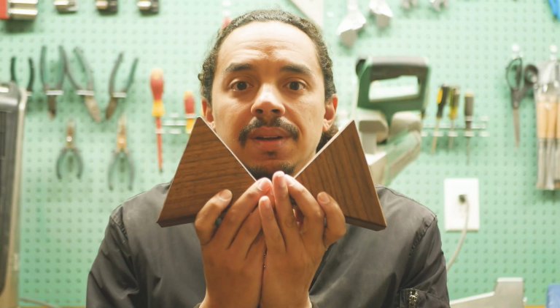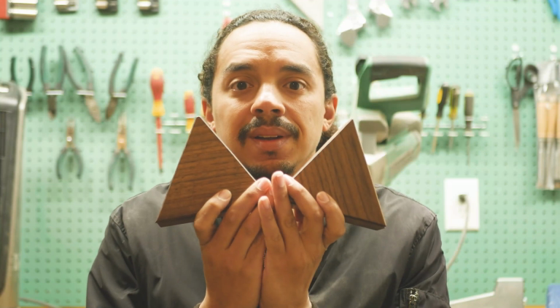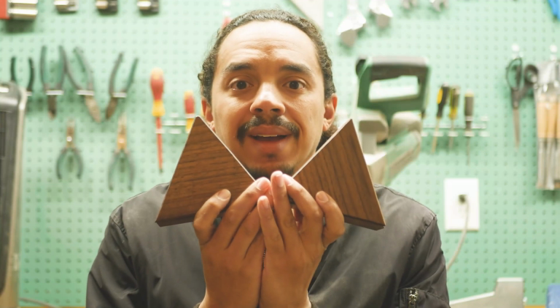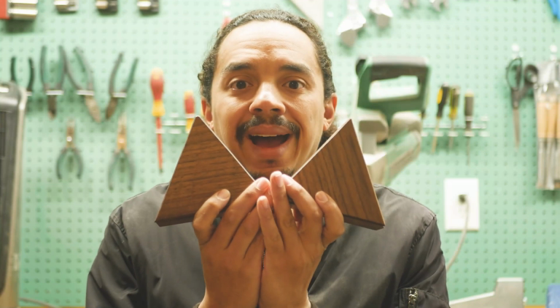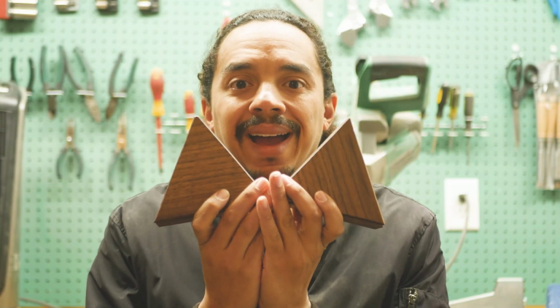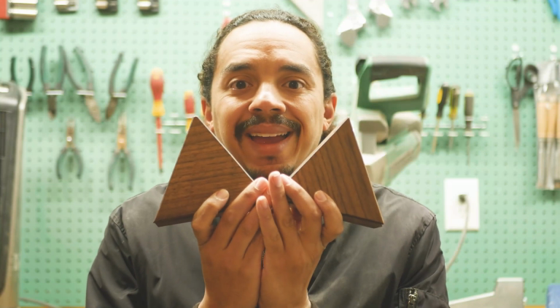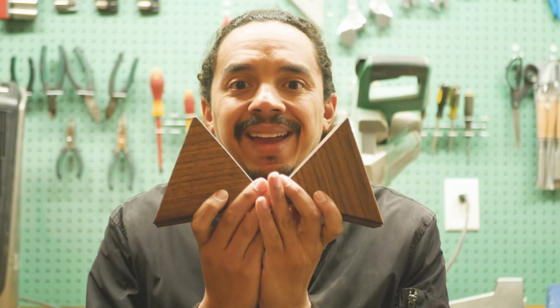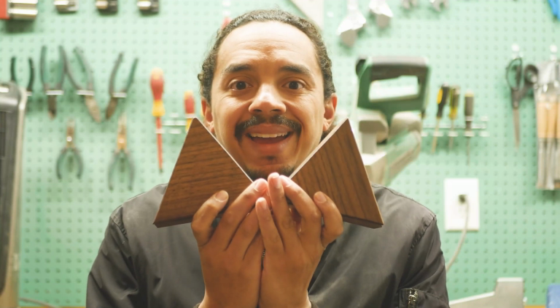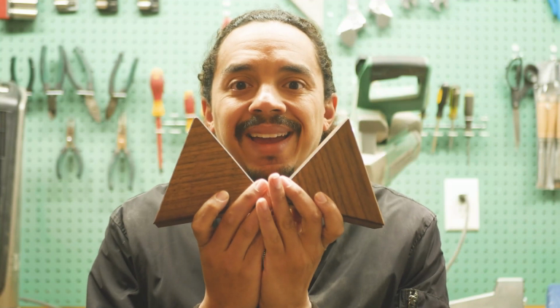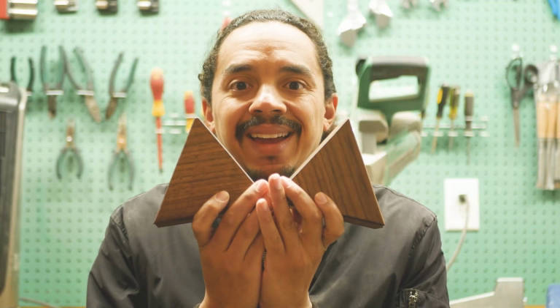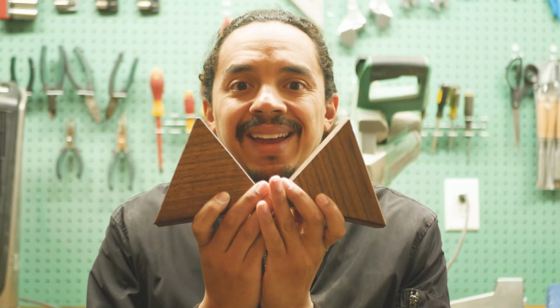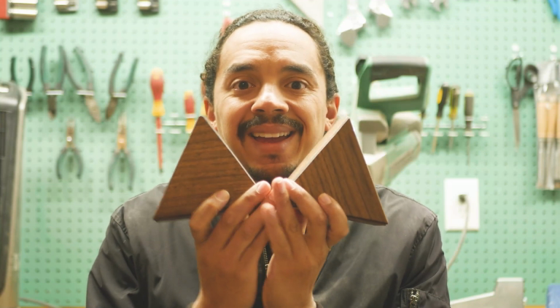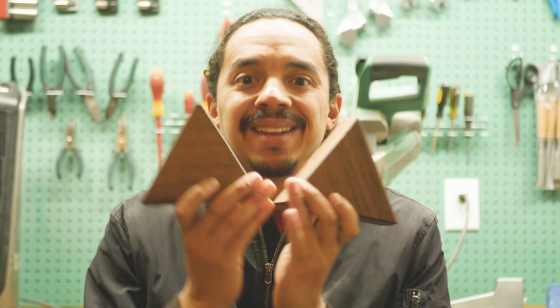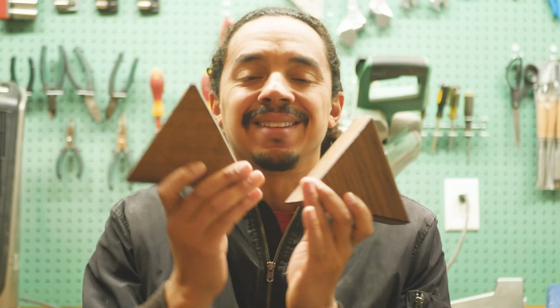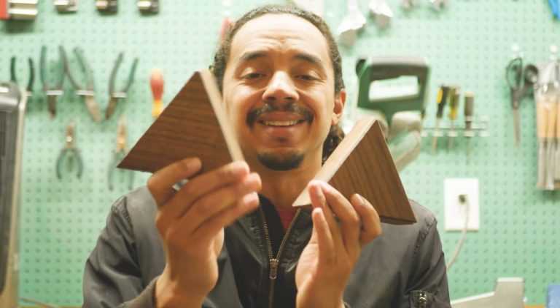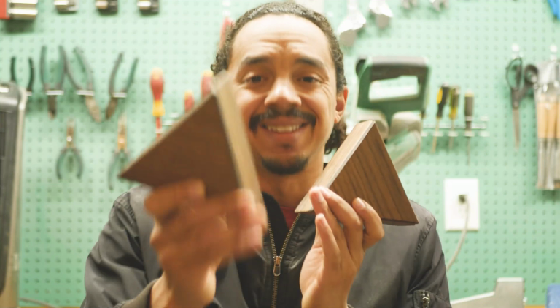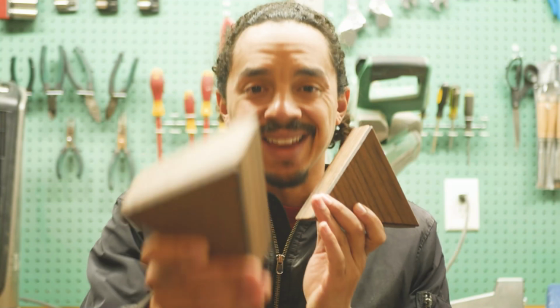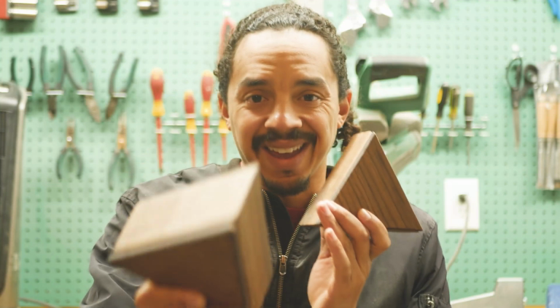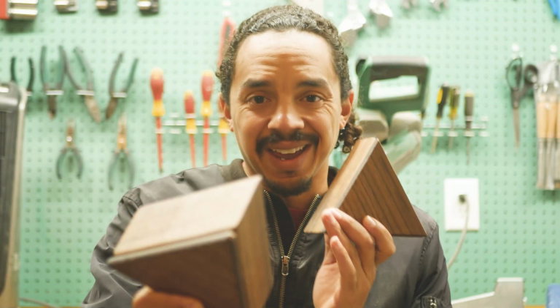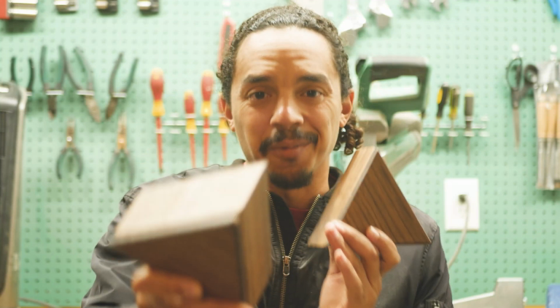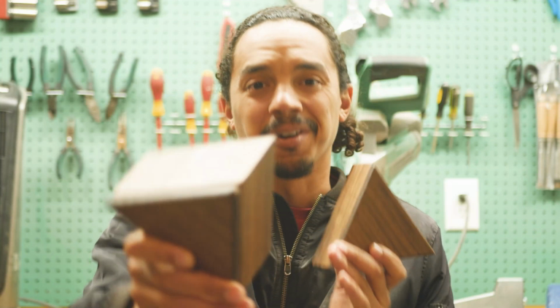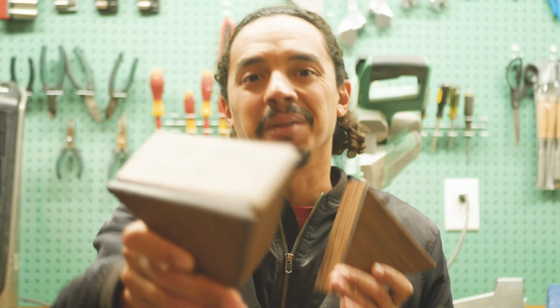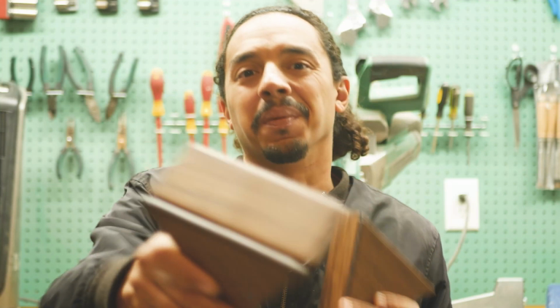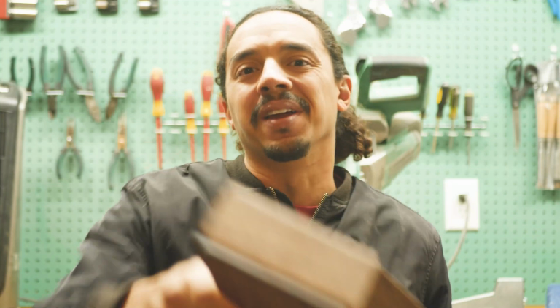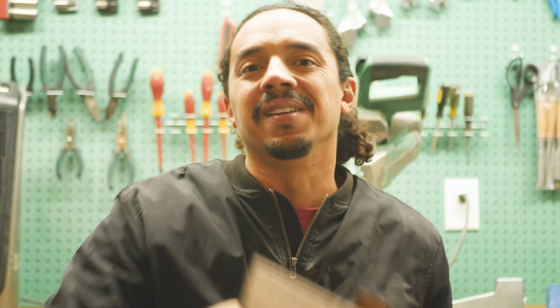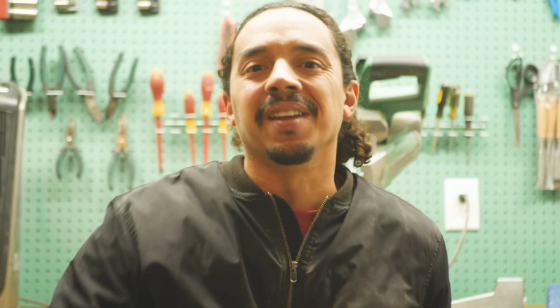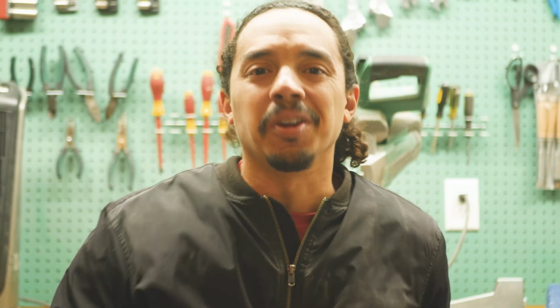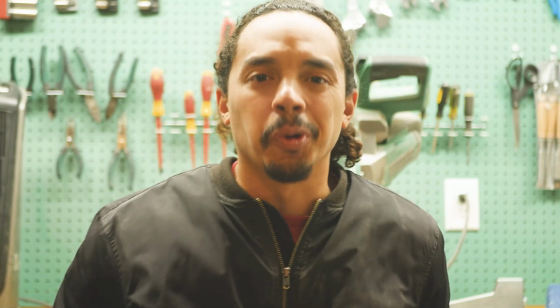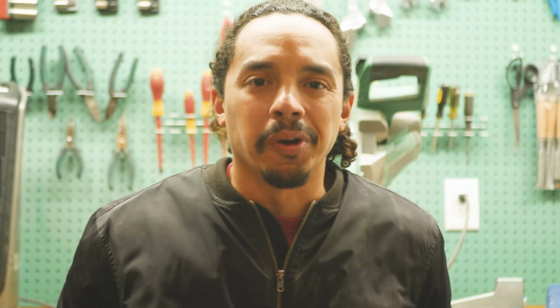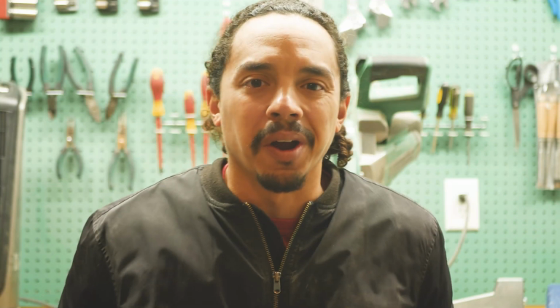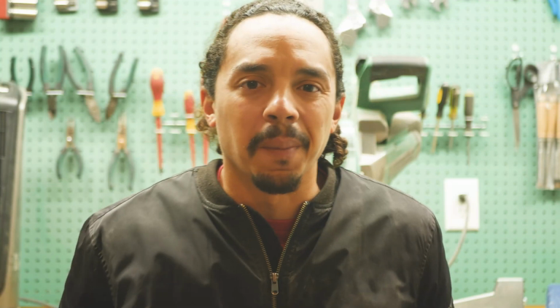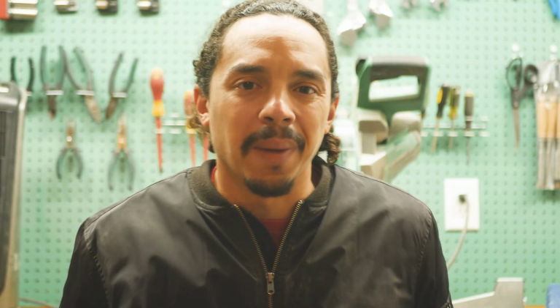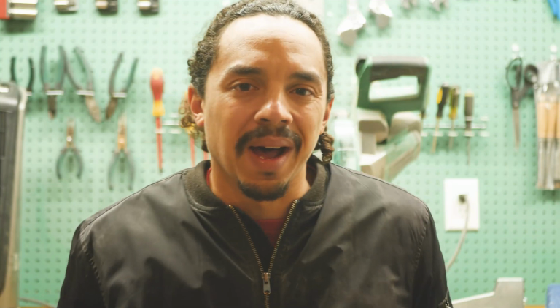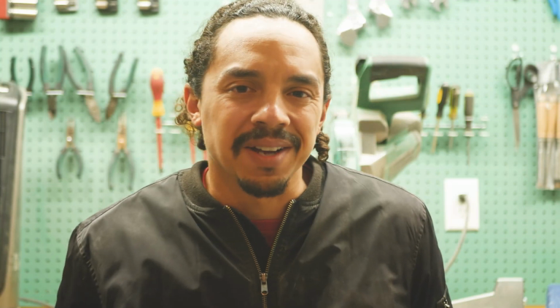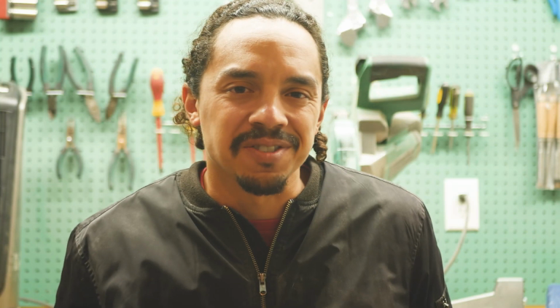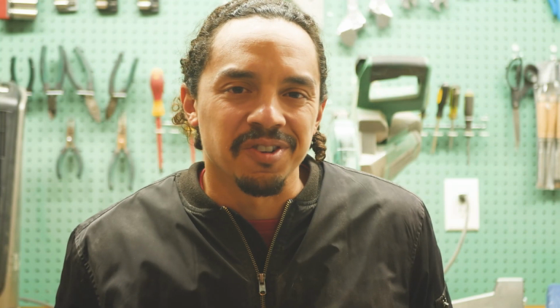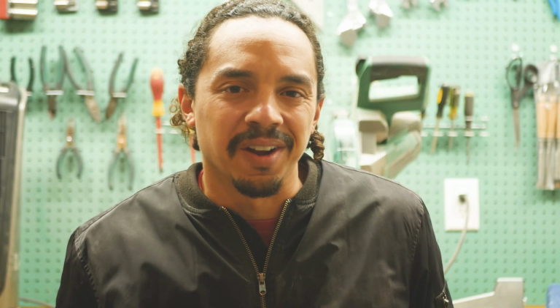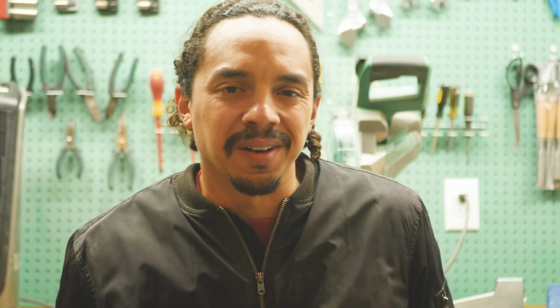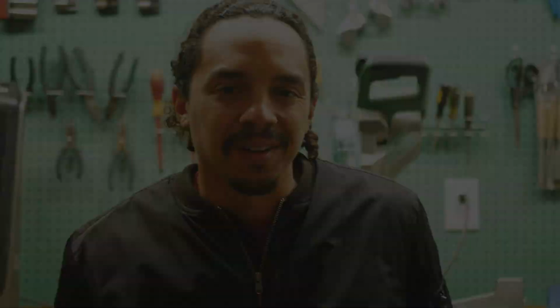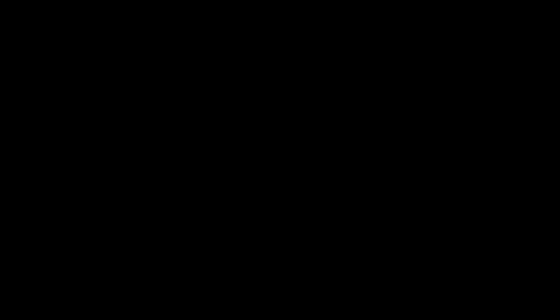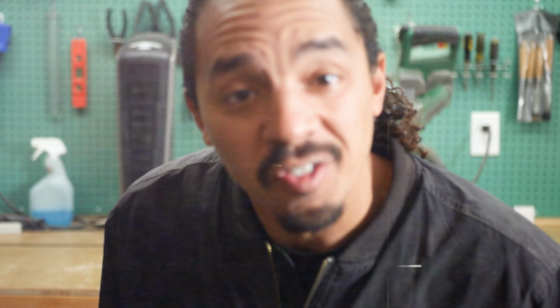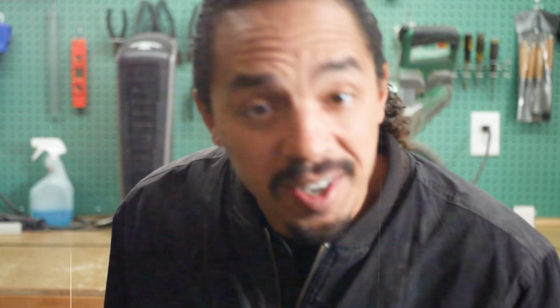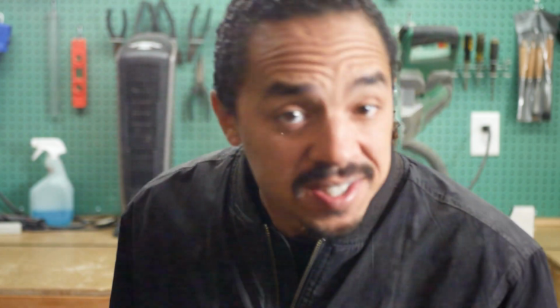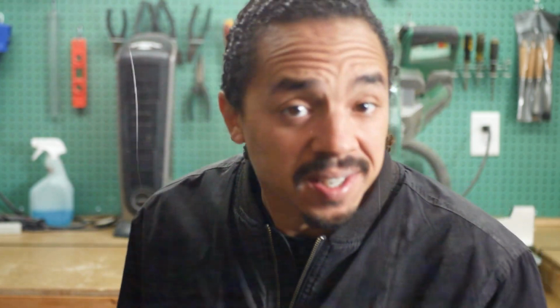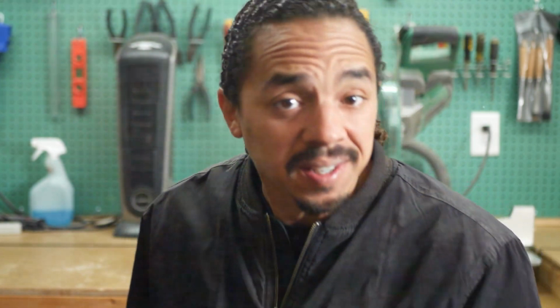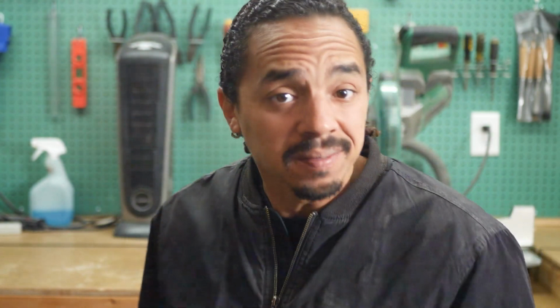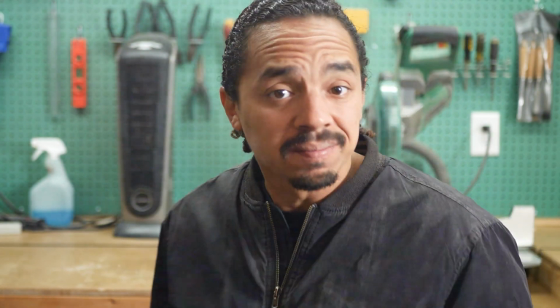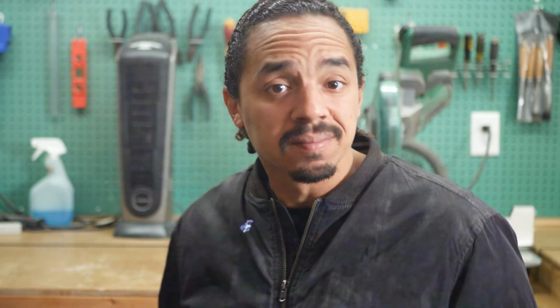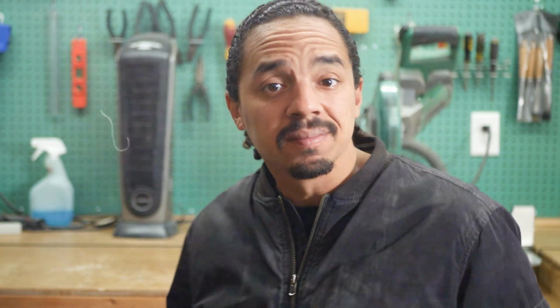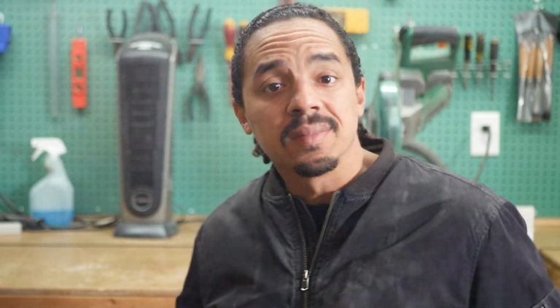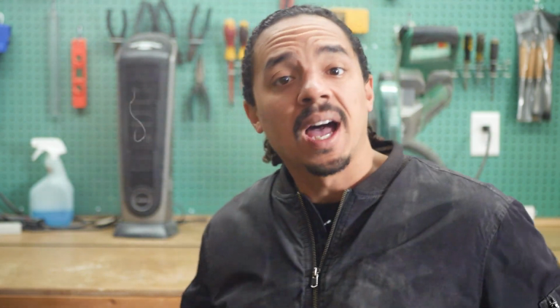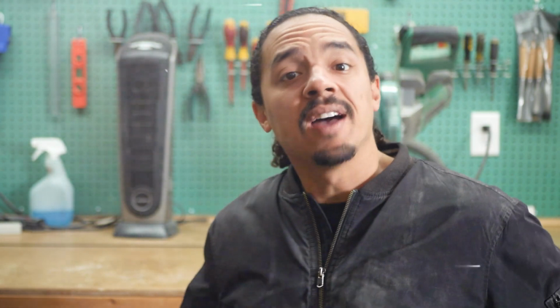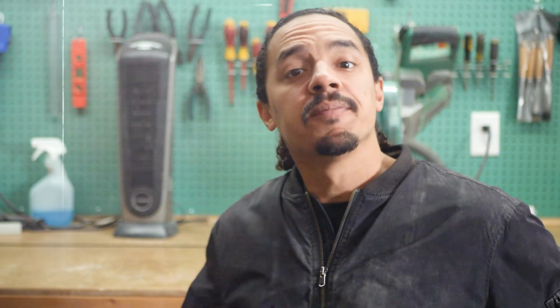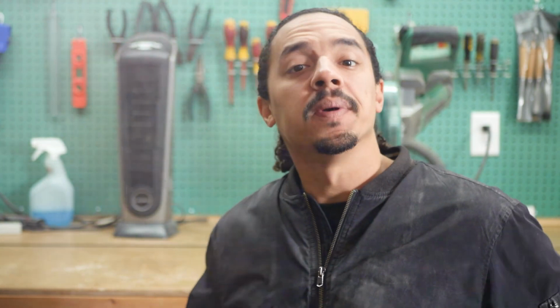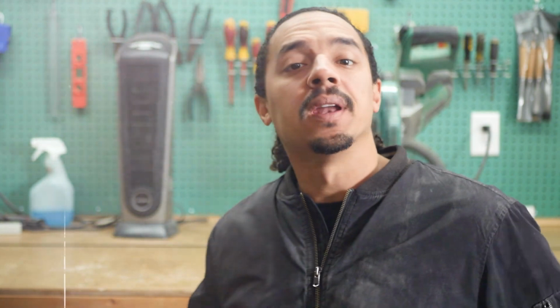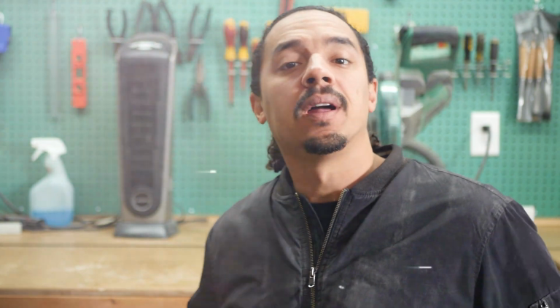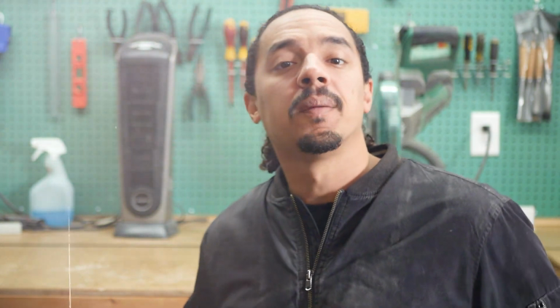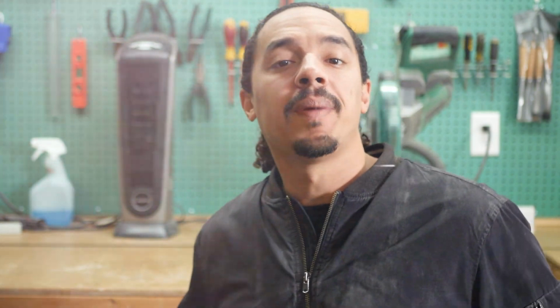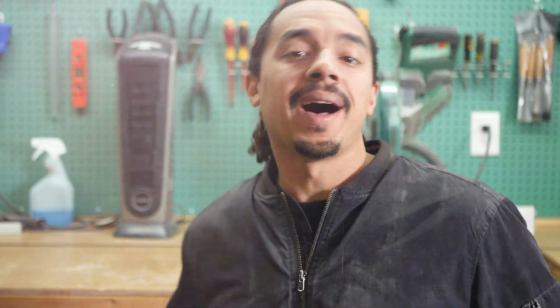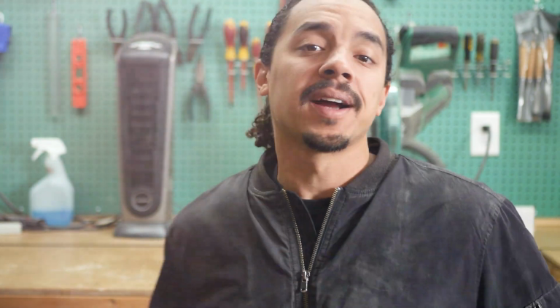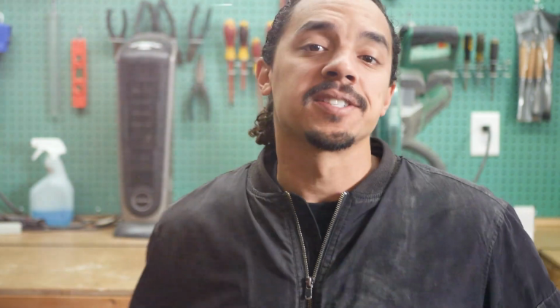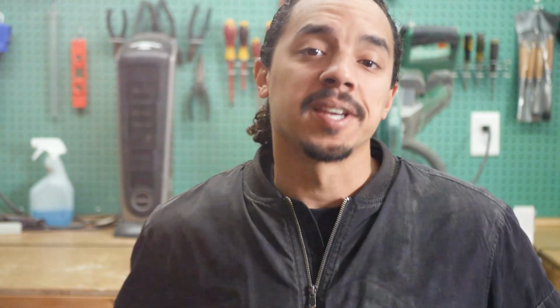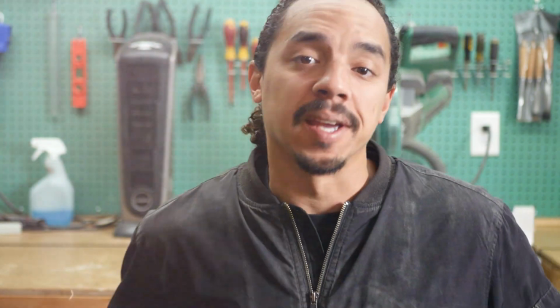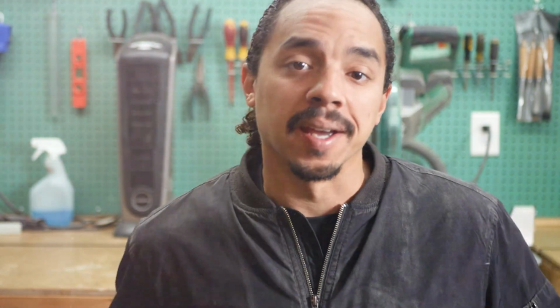Hi! Today we're gonna be continuing our box trend. Recently I've been on a box kick.